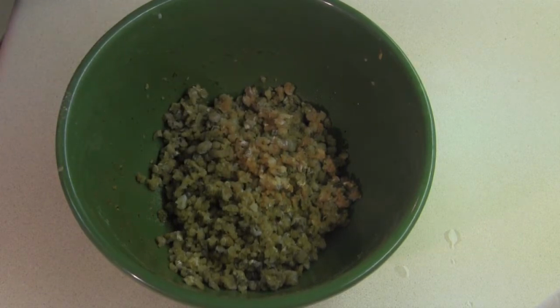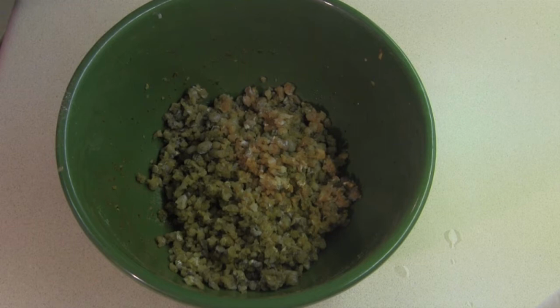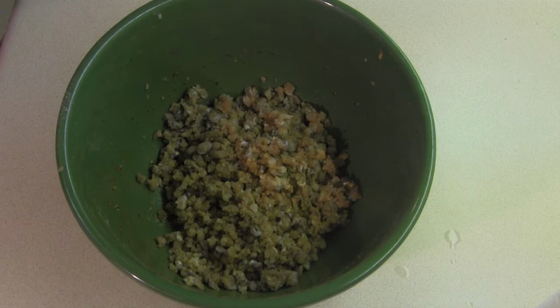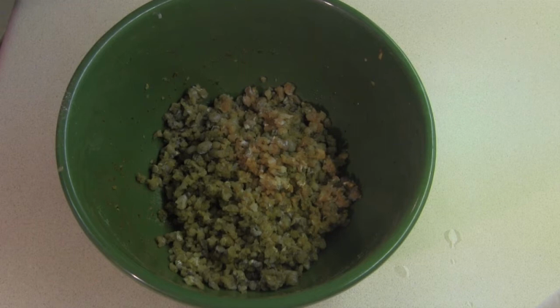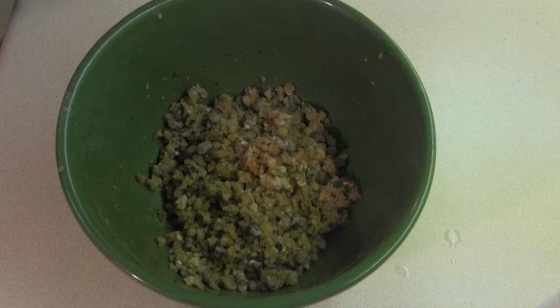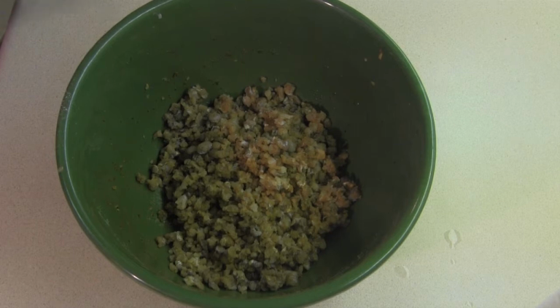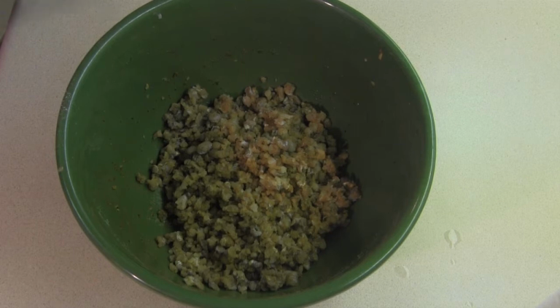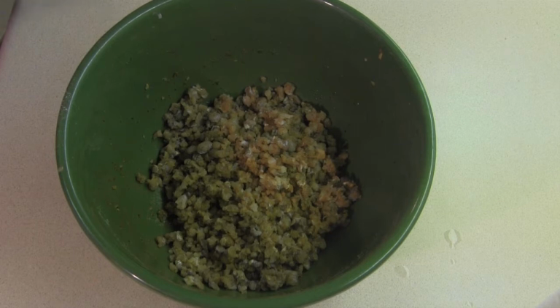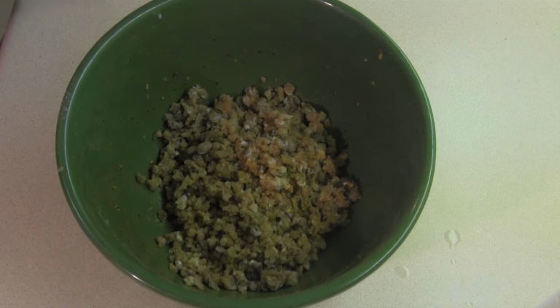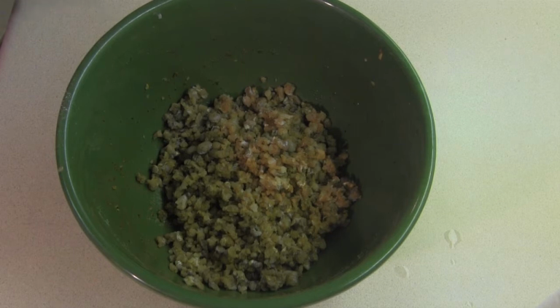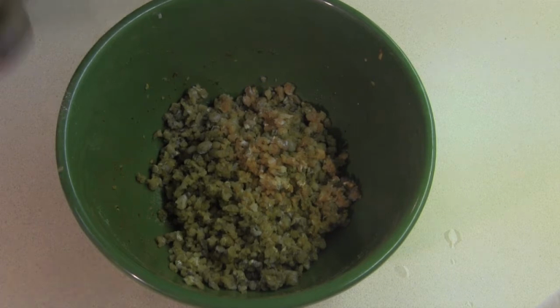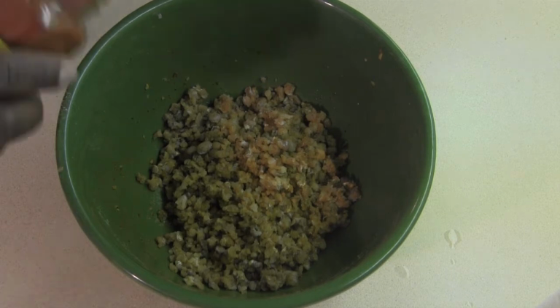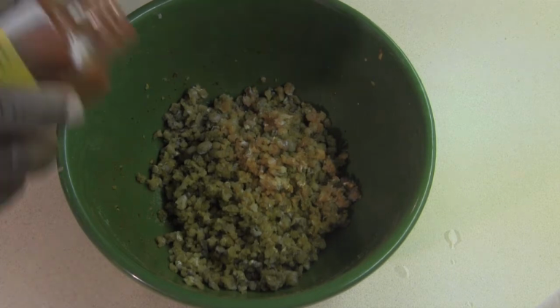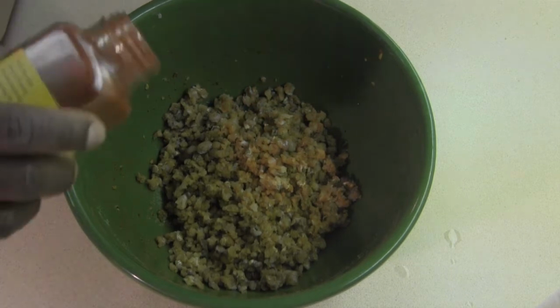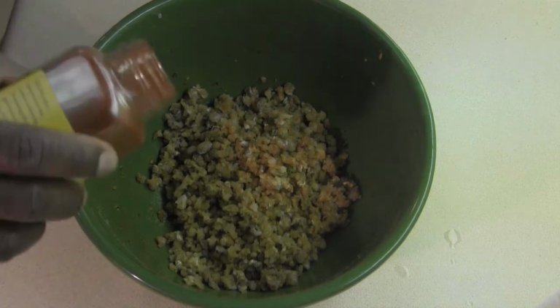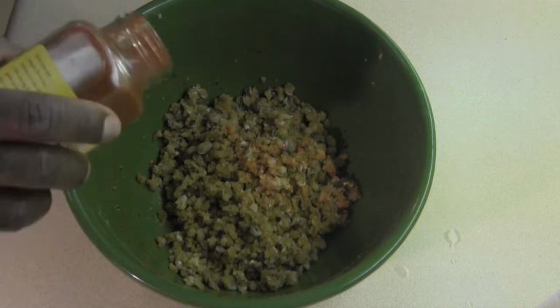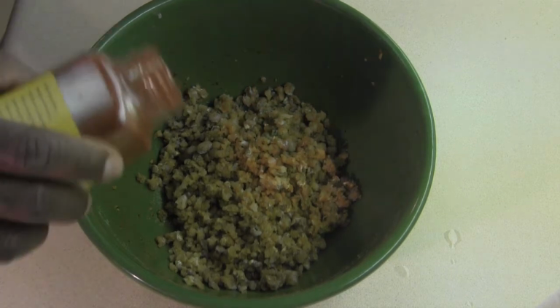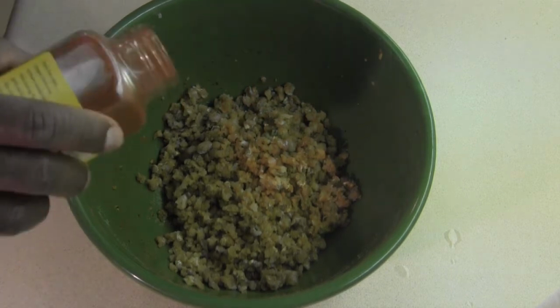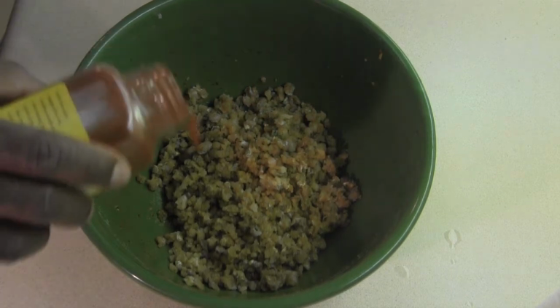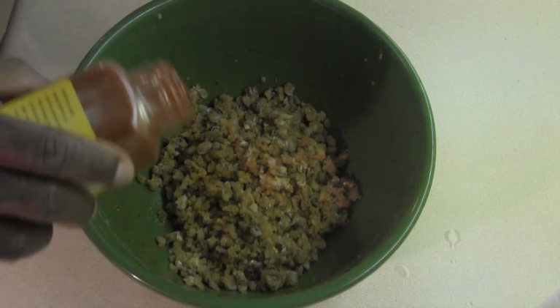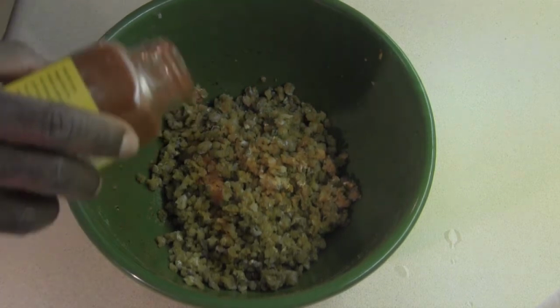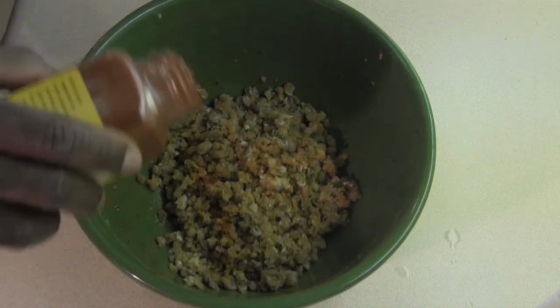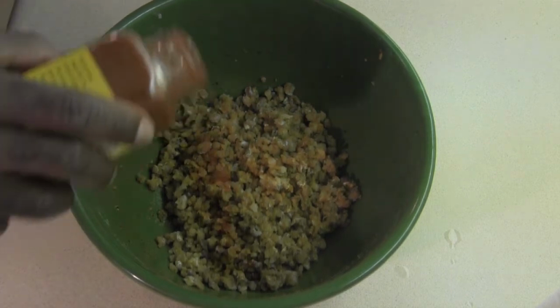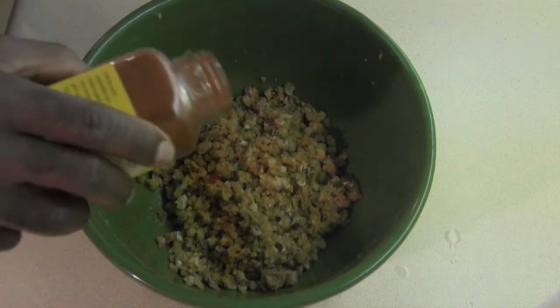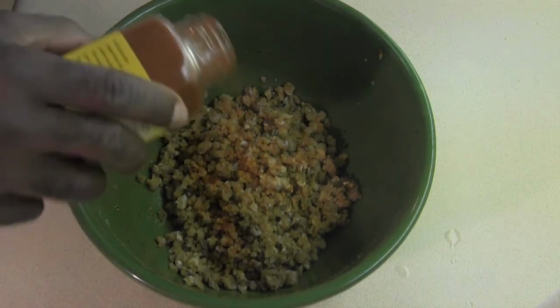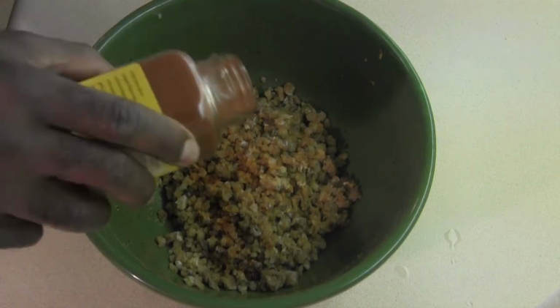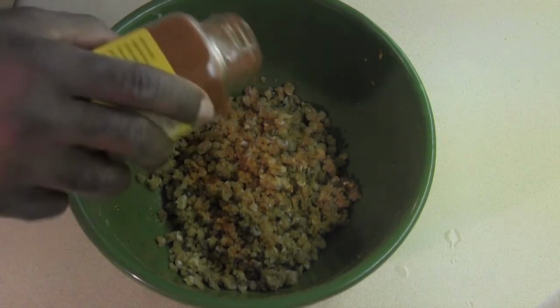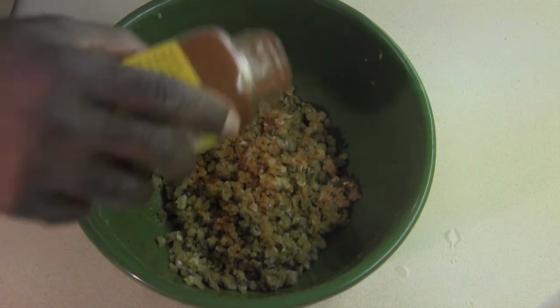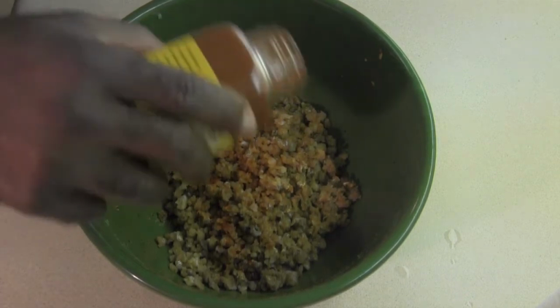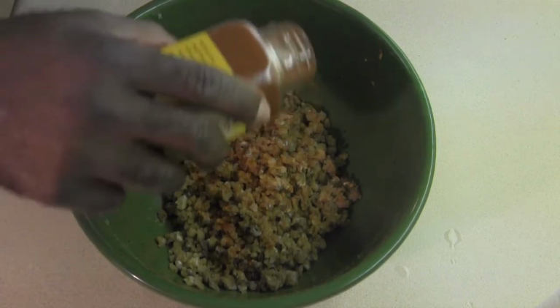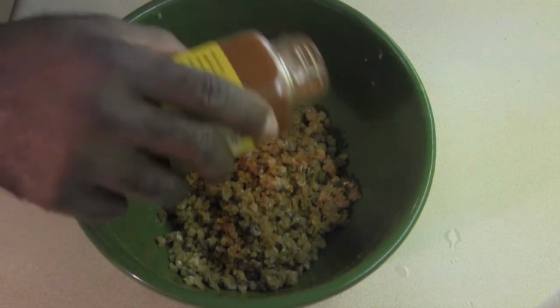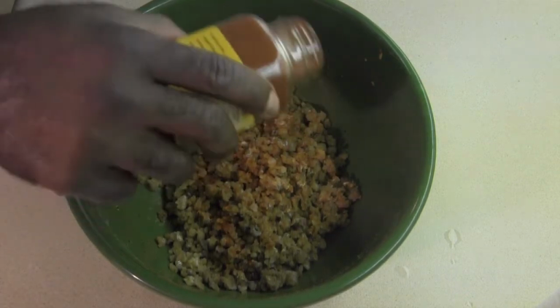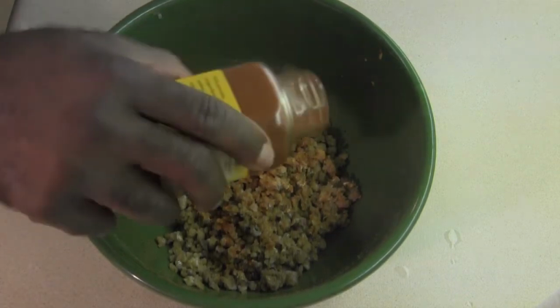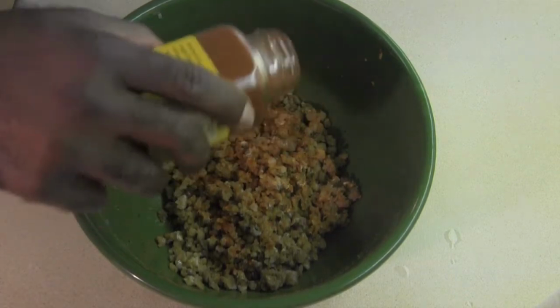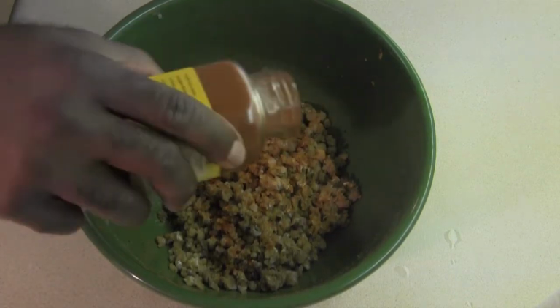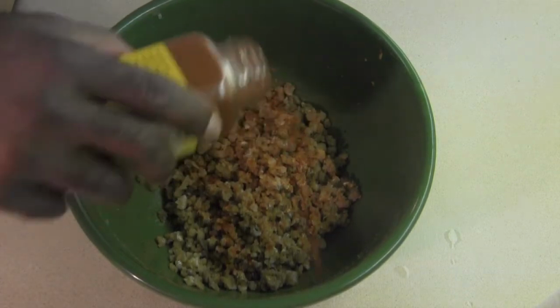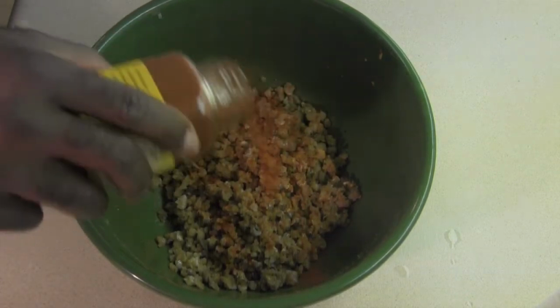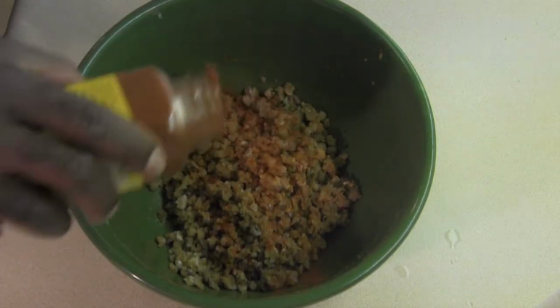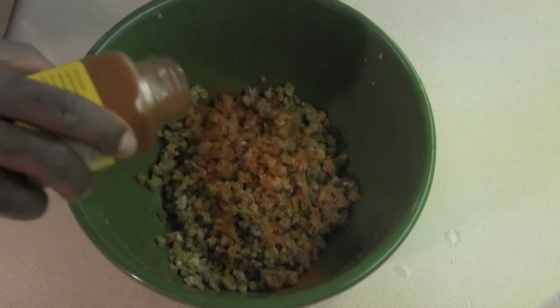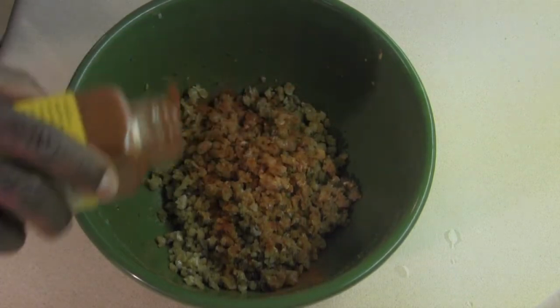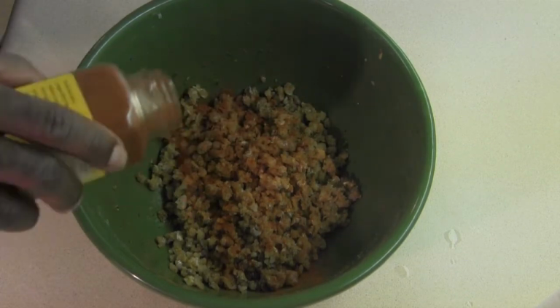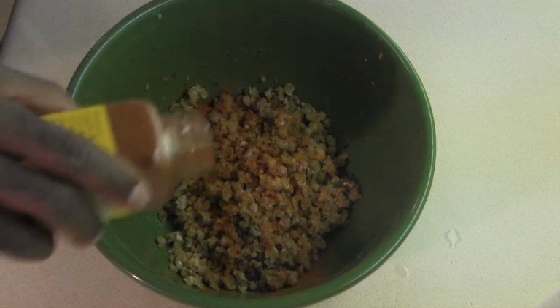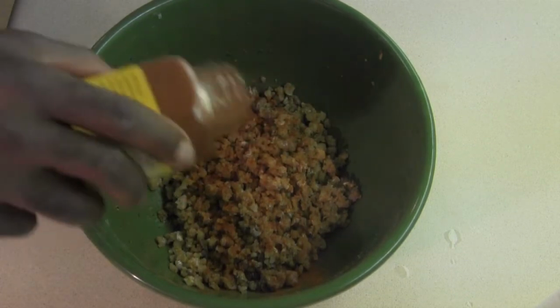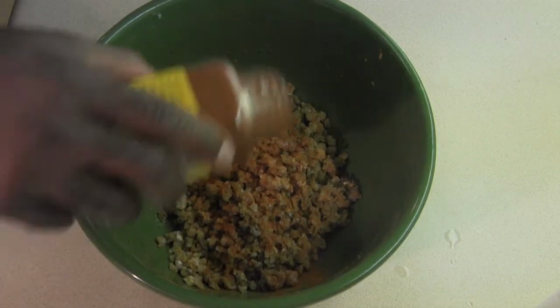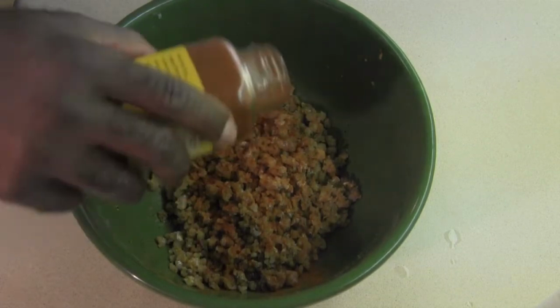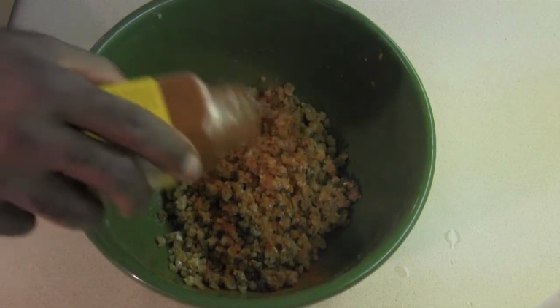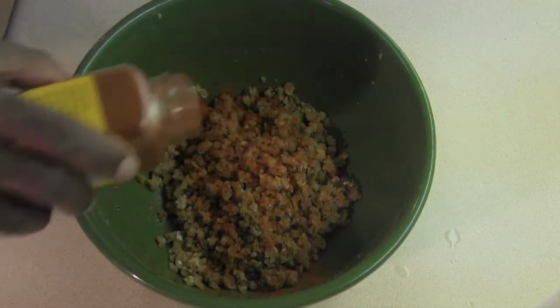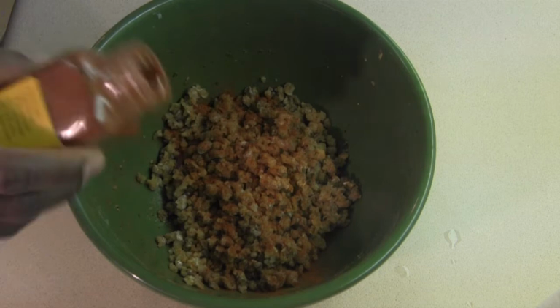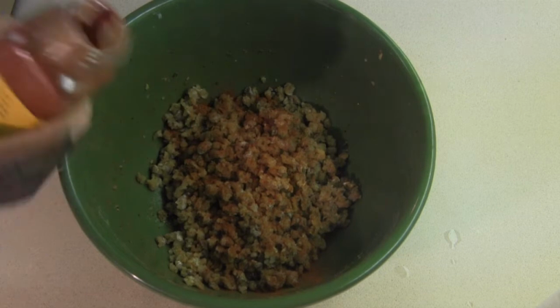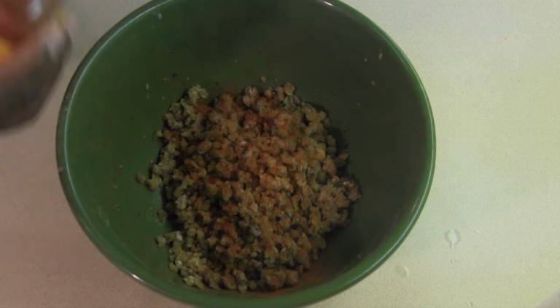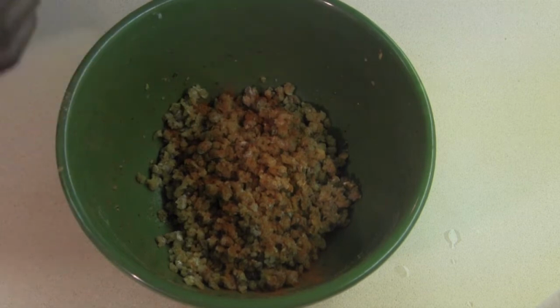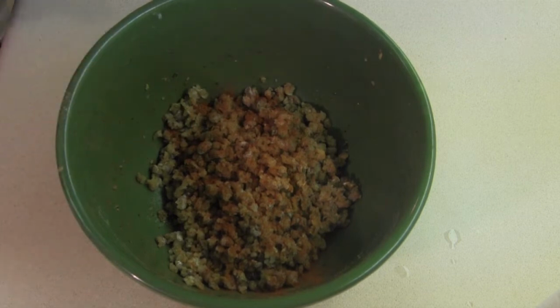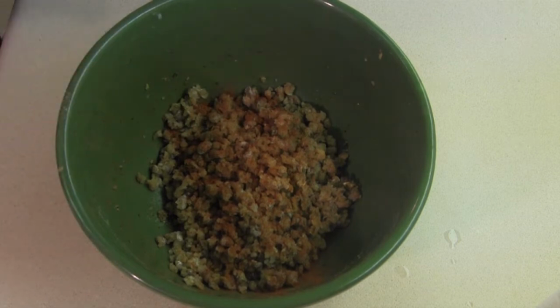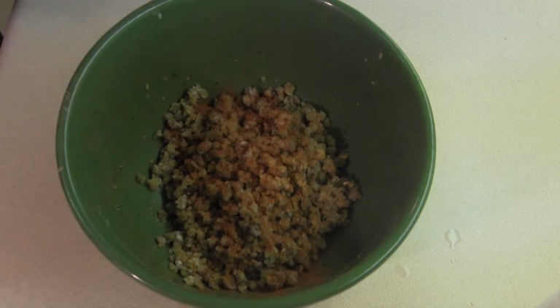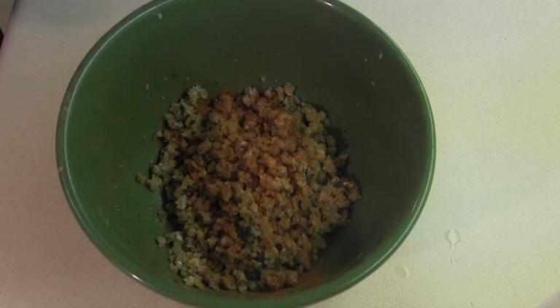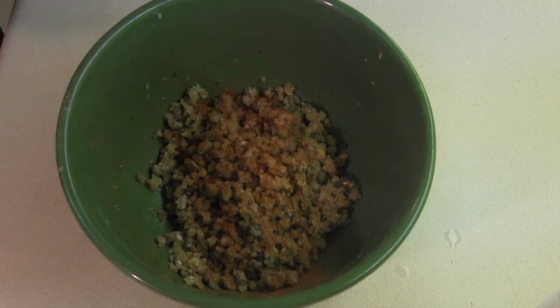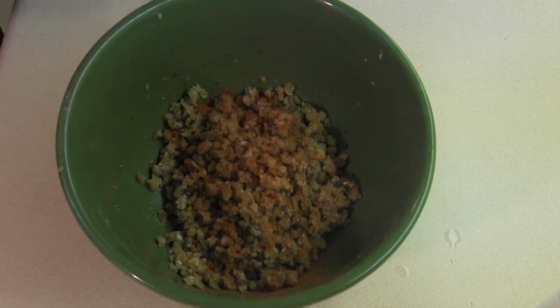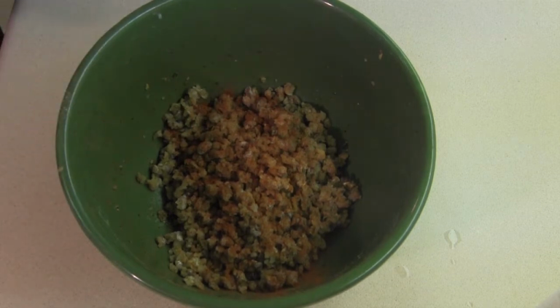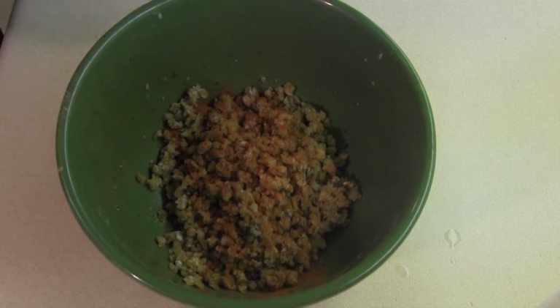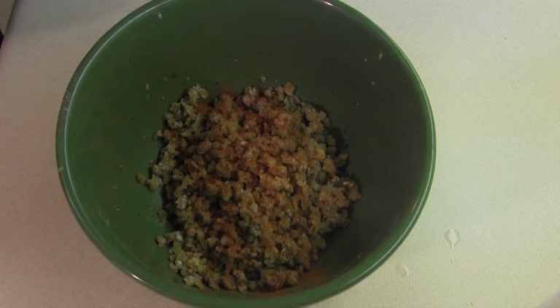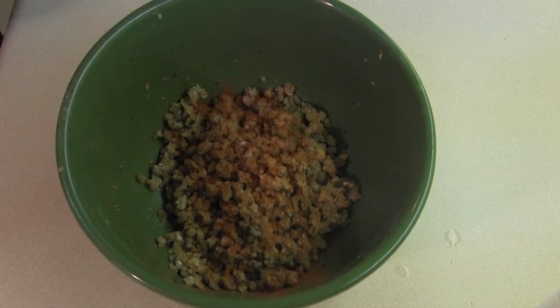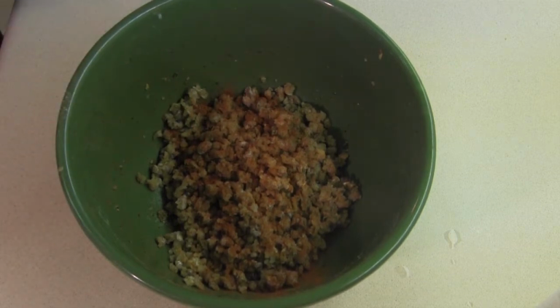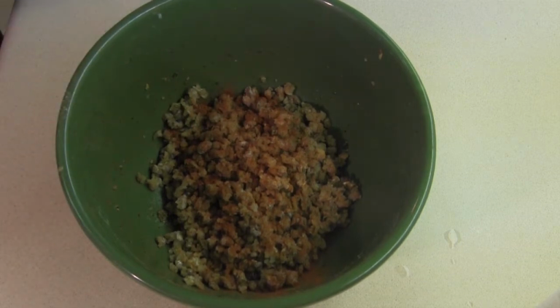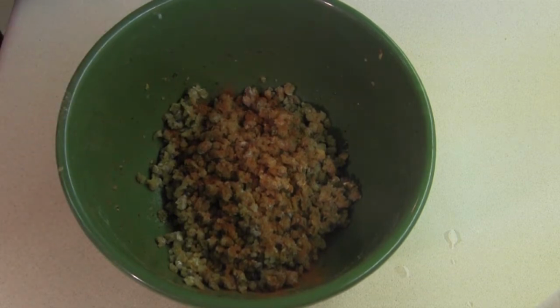I'm going to hit it with some garlic, coming over the top. Smoked garlic here — that's going to work out real nice.